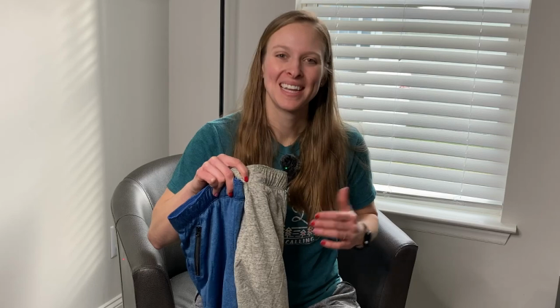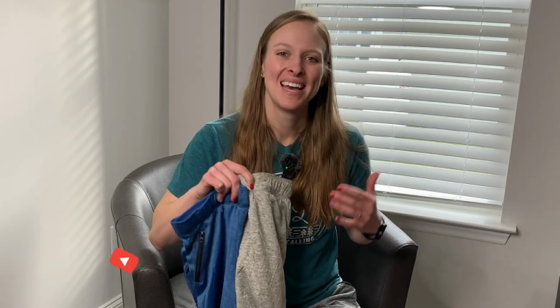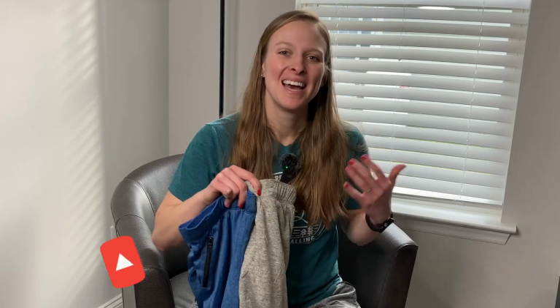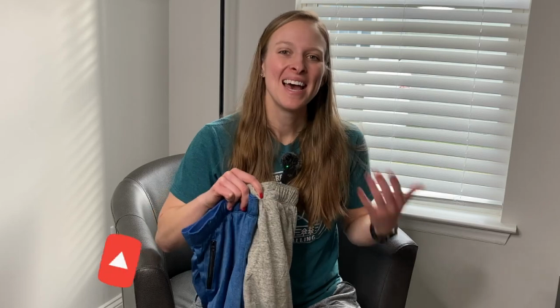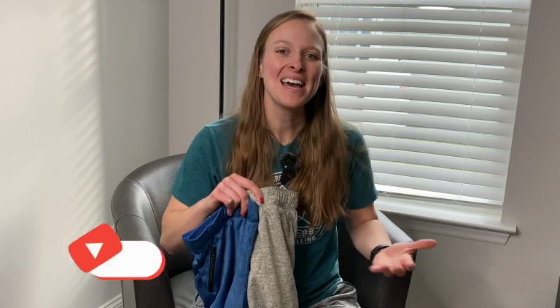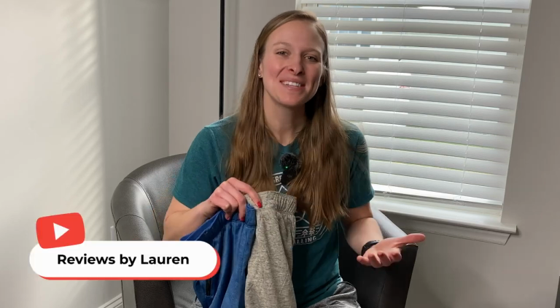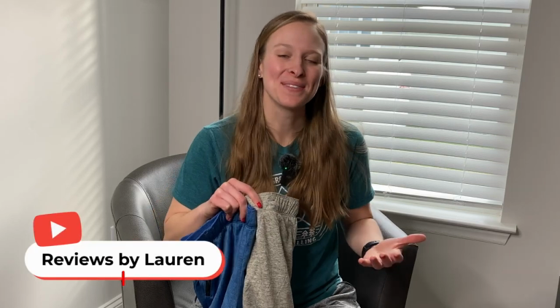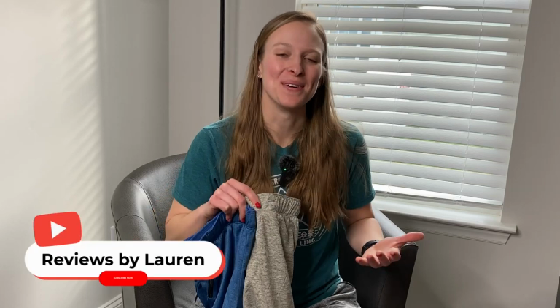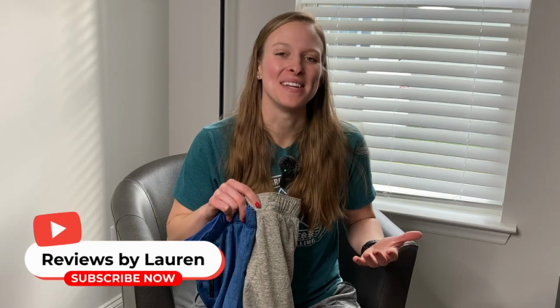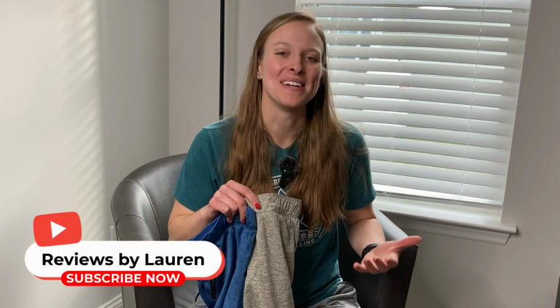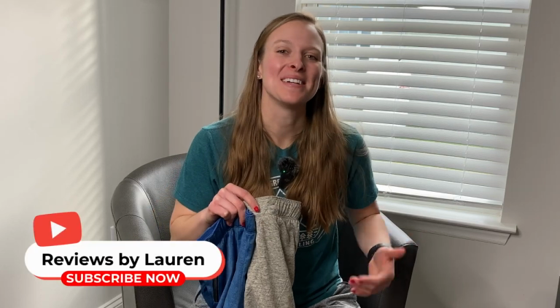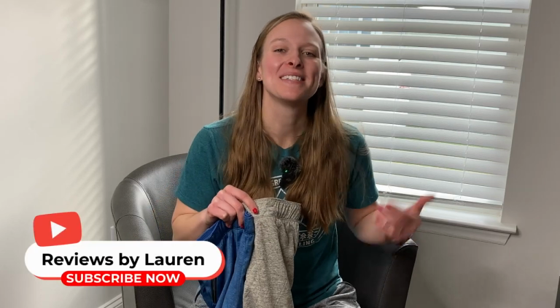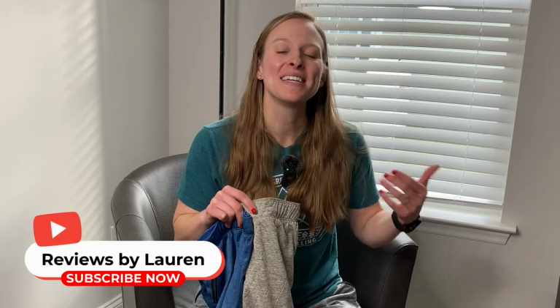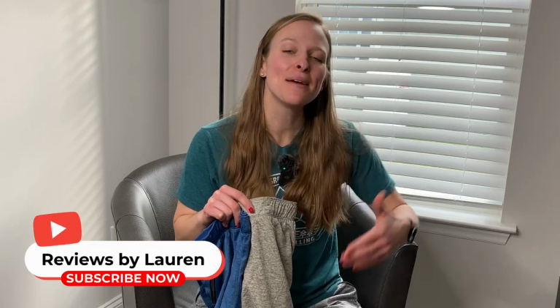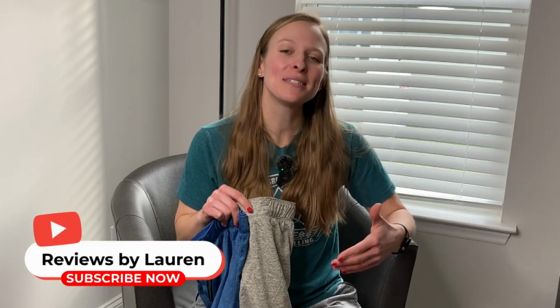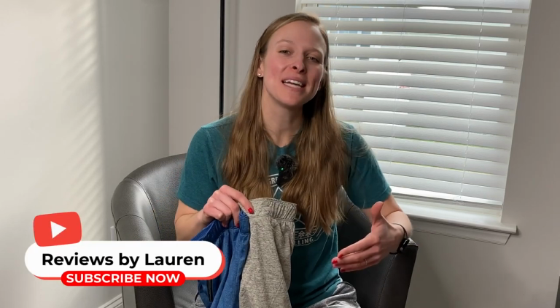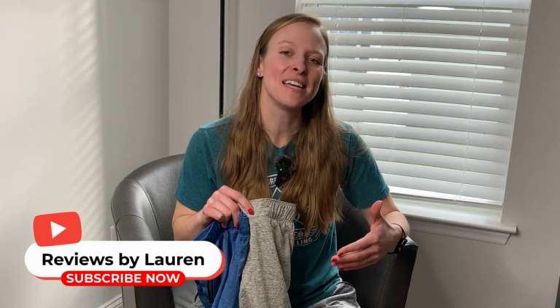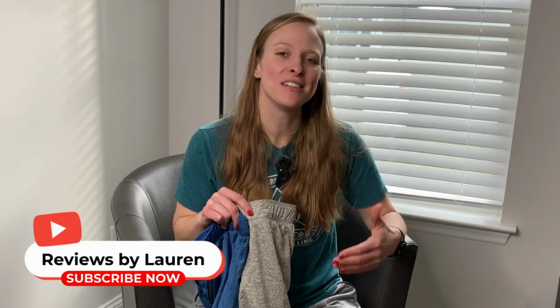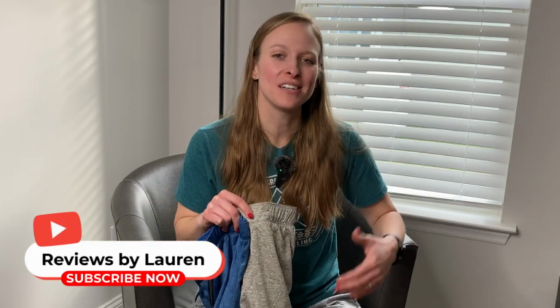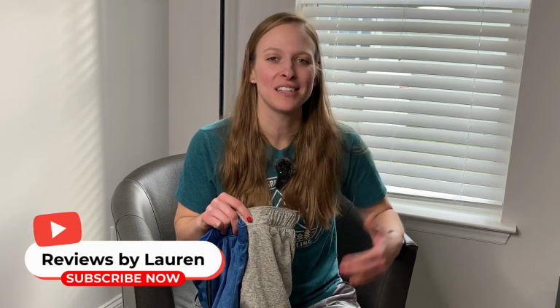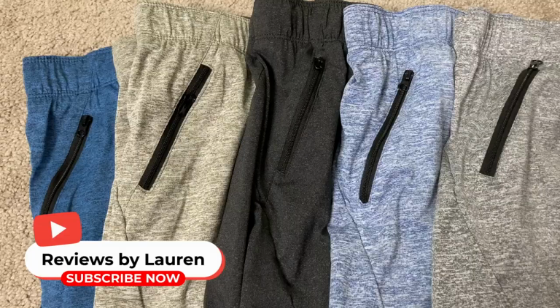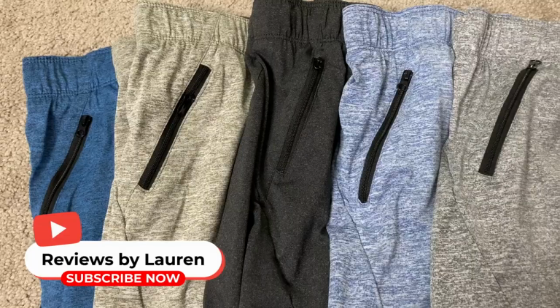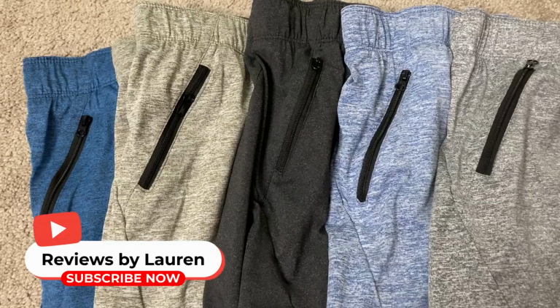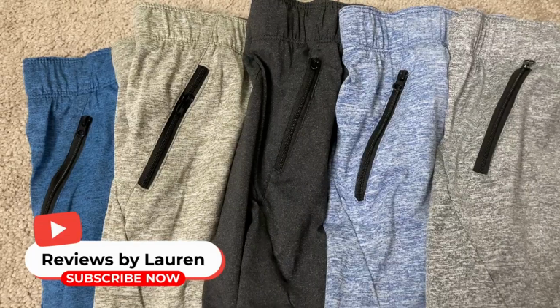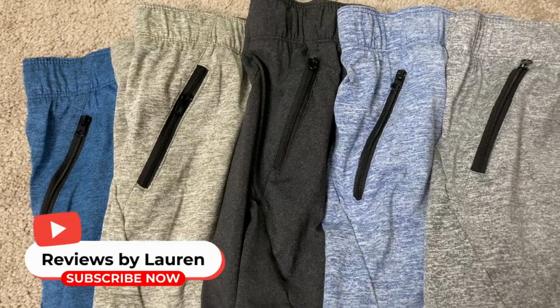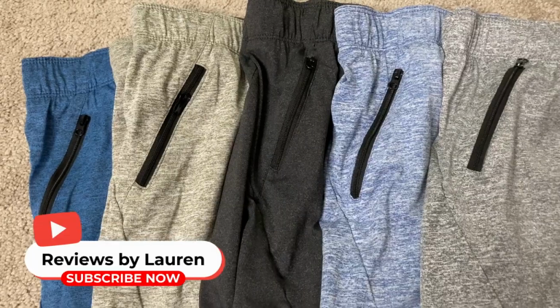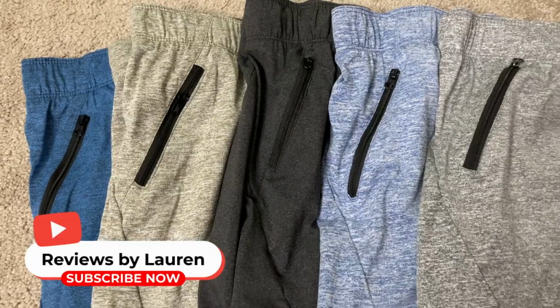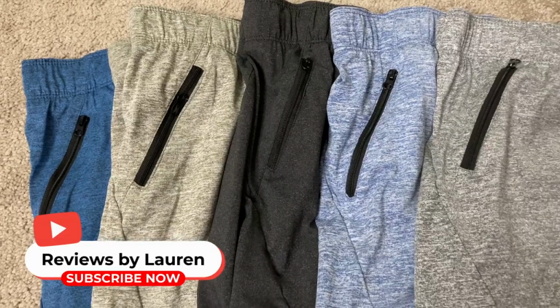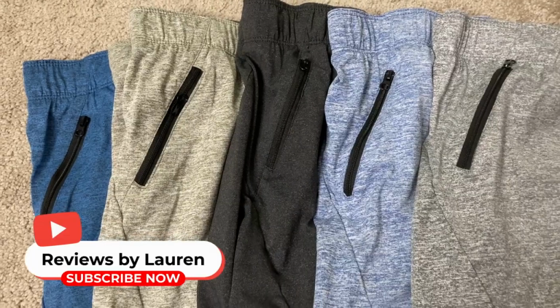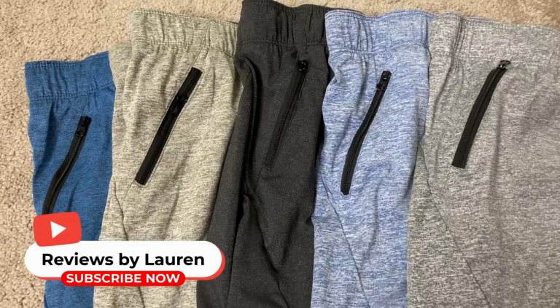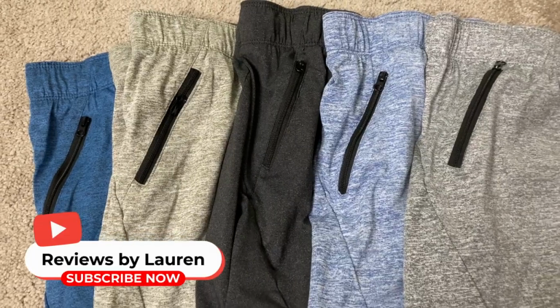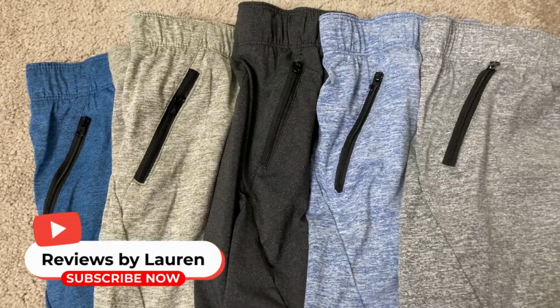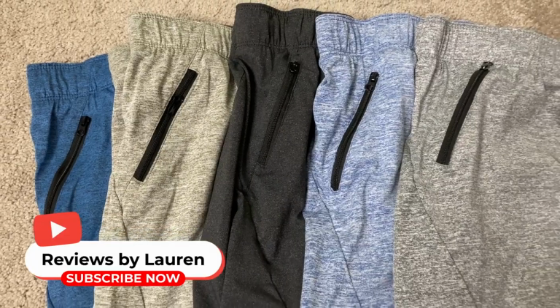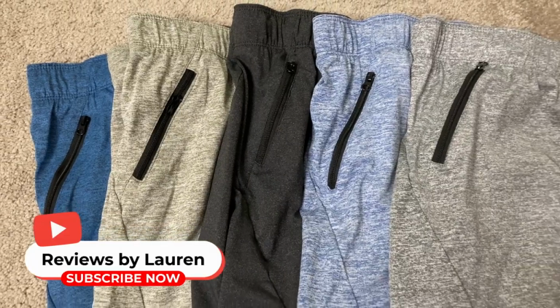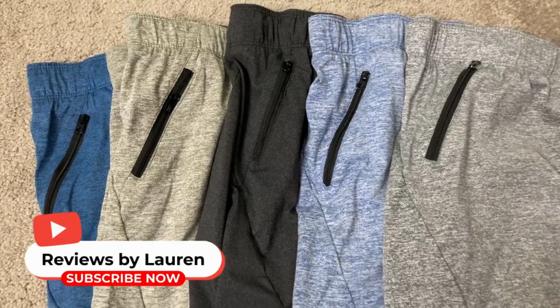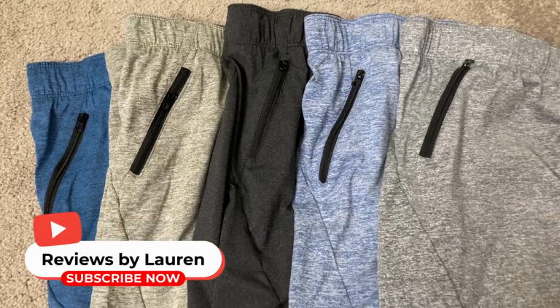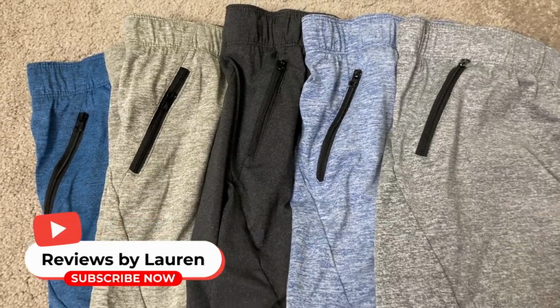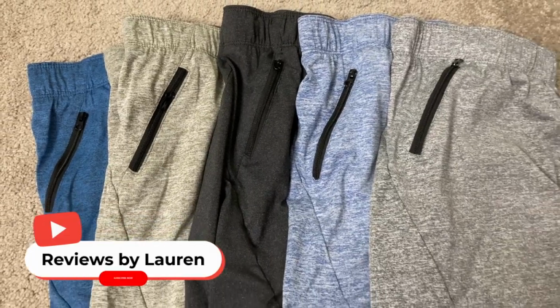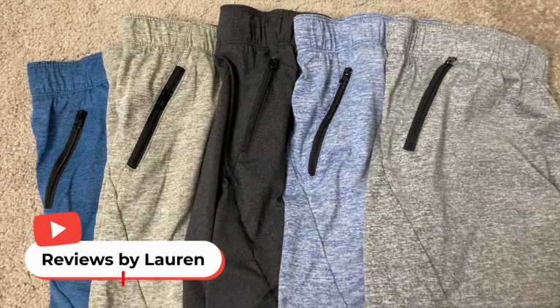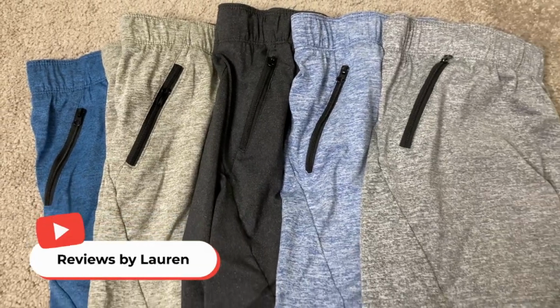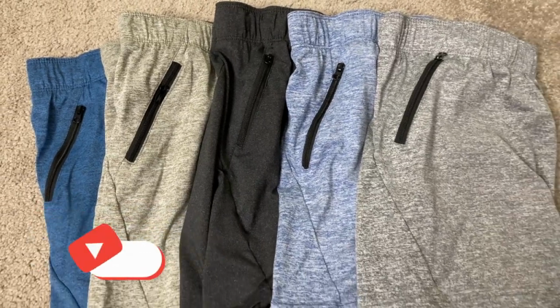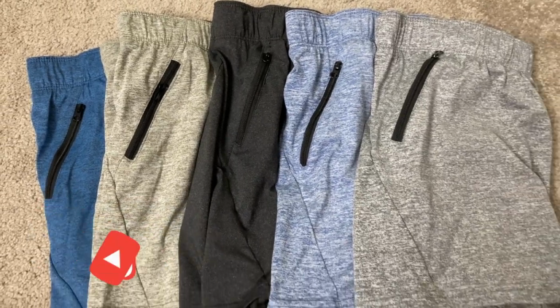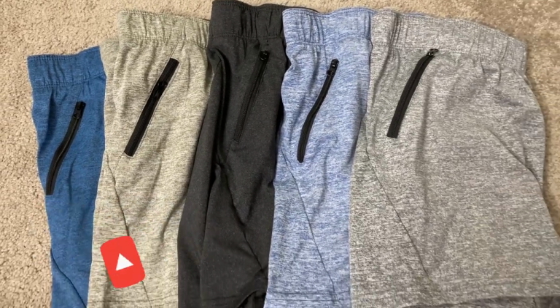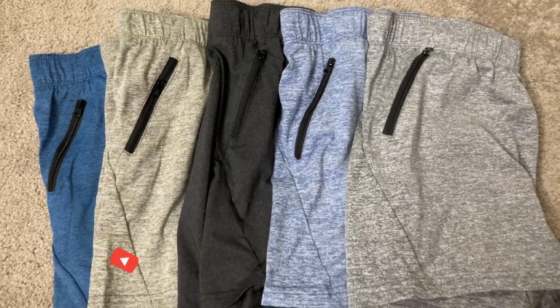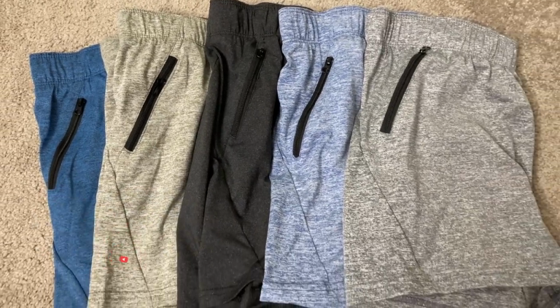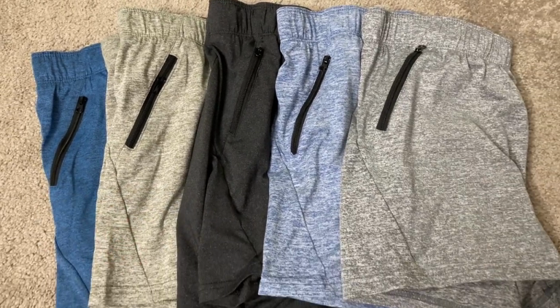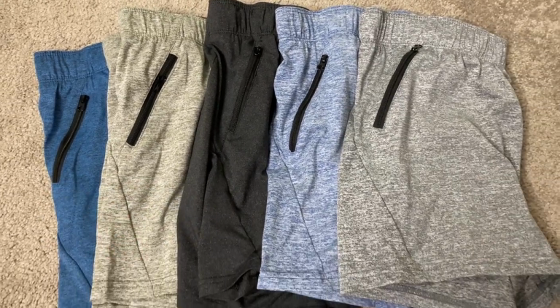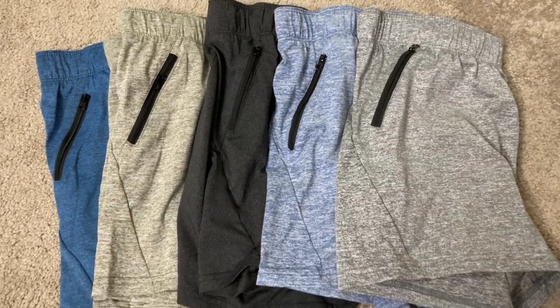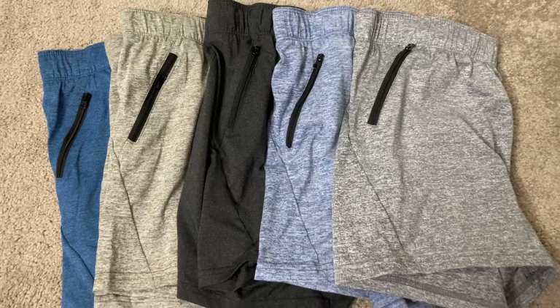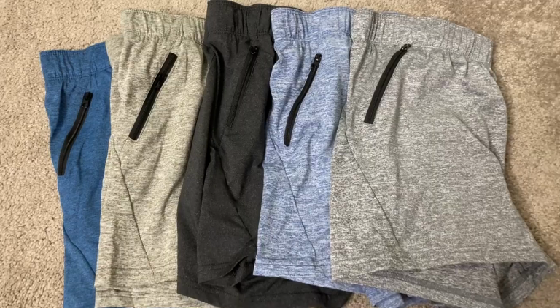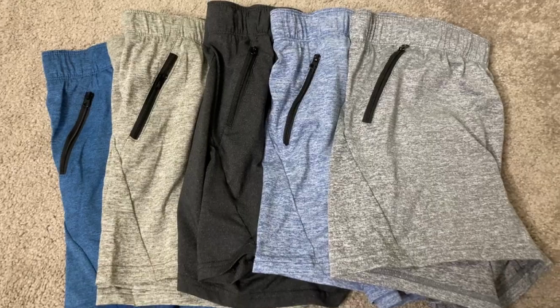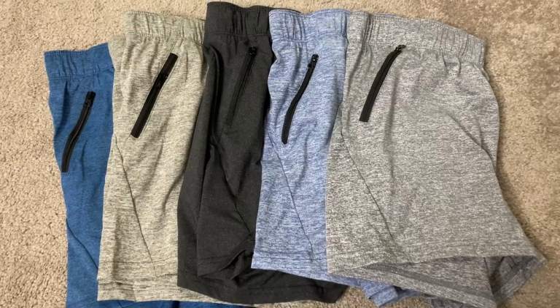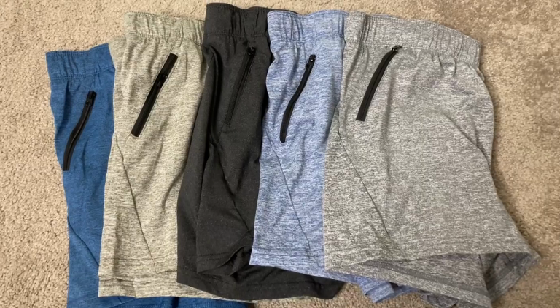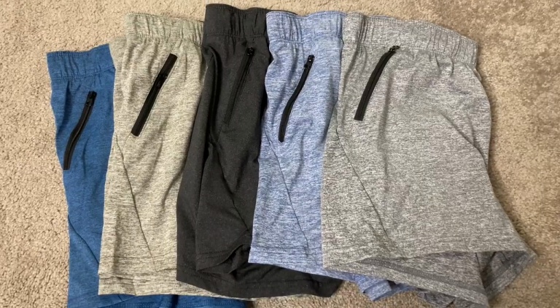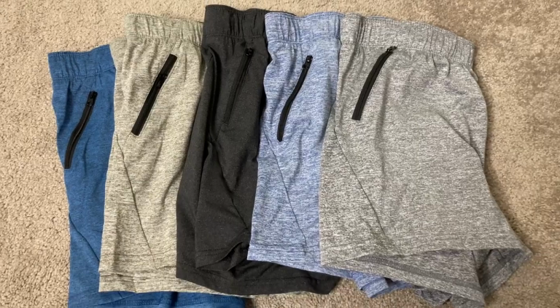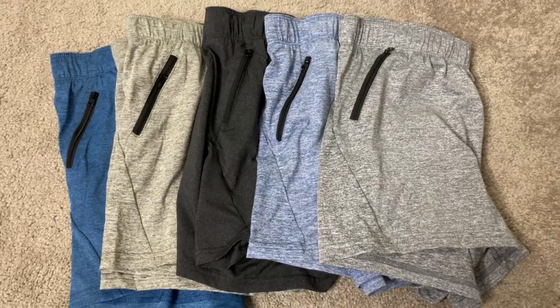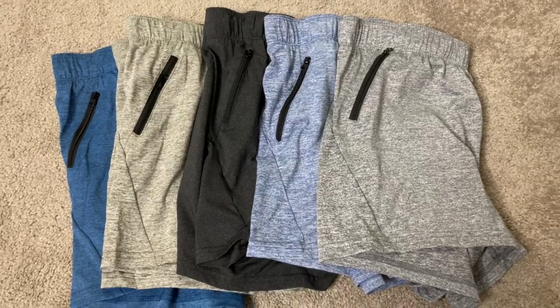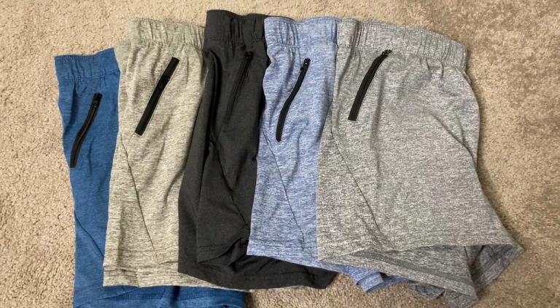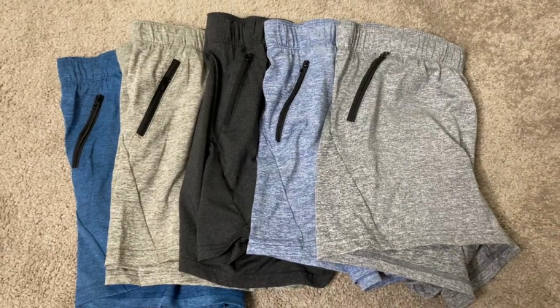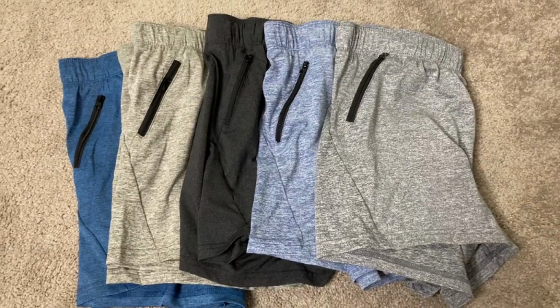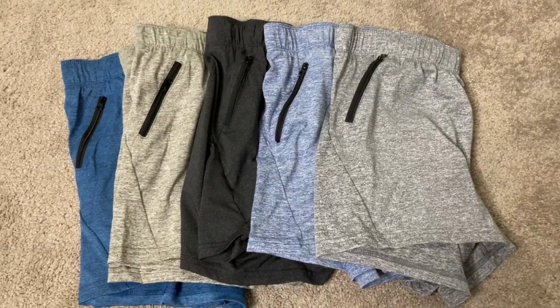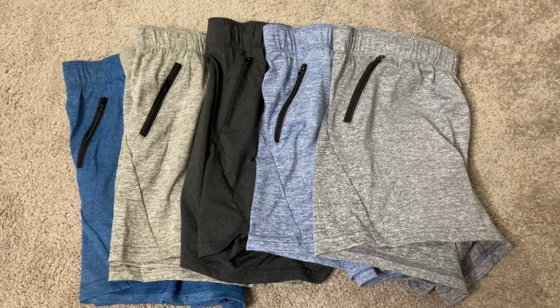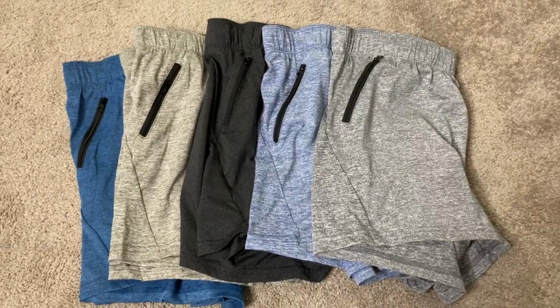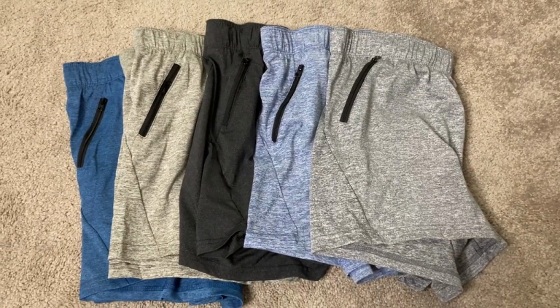Hey, it's Lauren here. Today we're taking a look at these women's athletic shorts. This is a five pack and there are a few options for different colors that you would like.